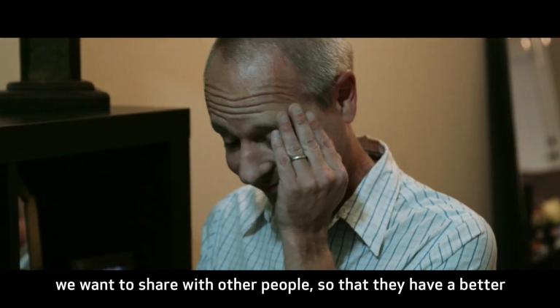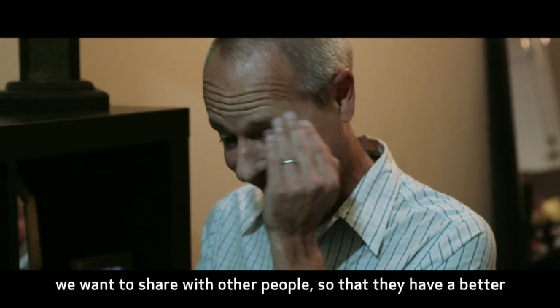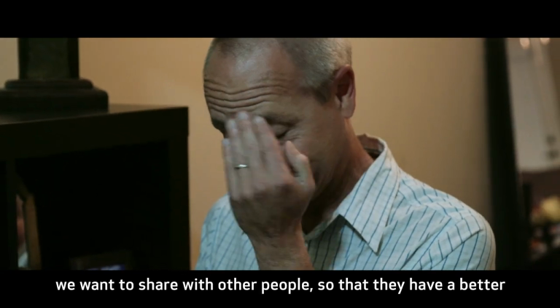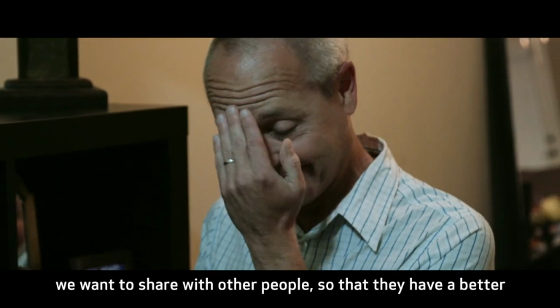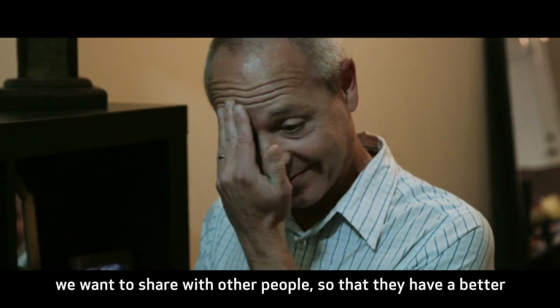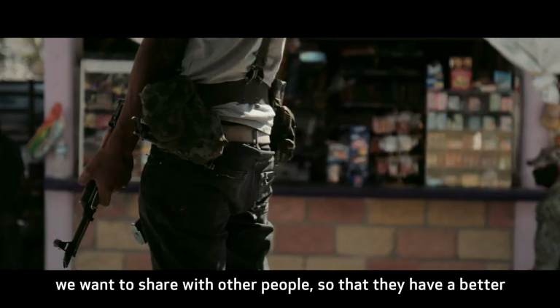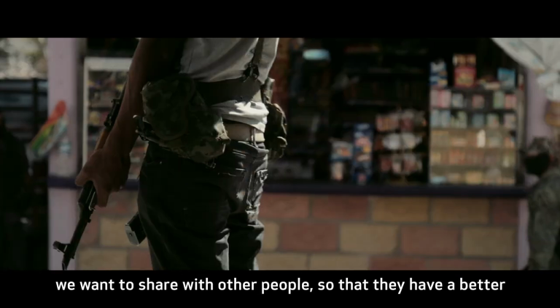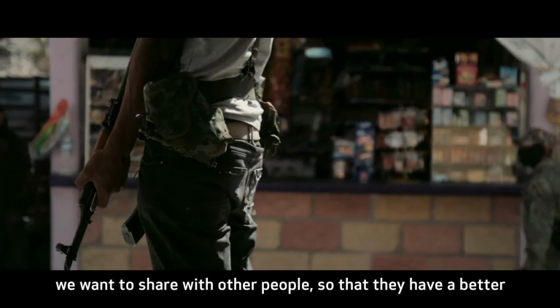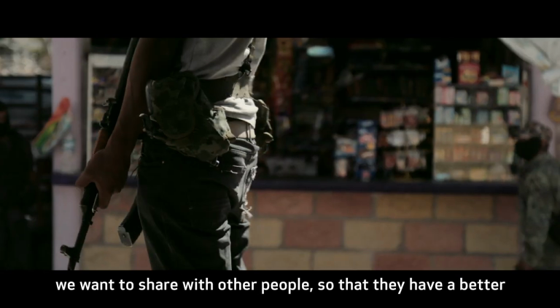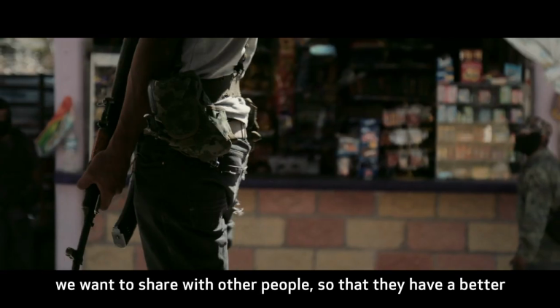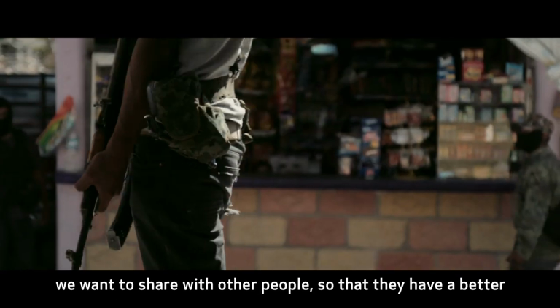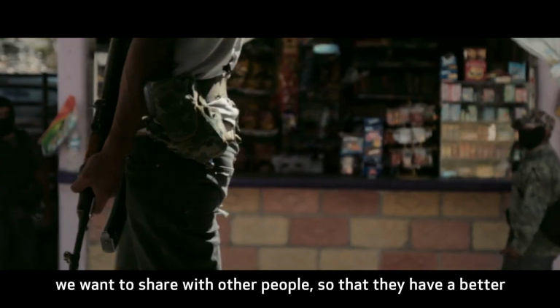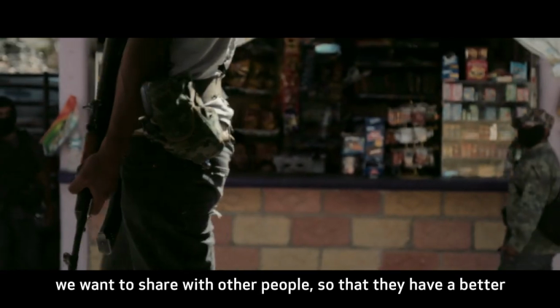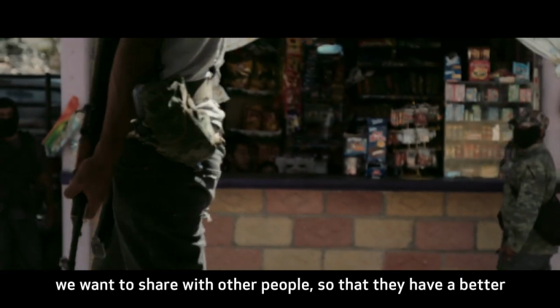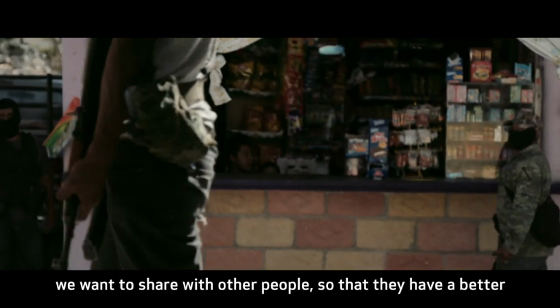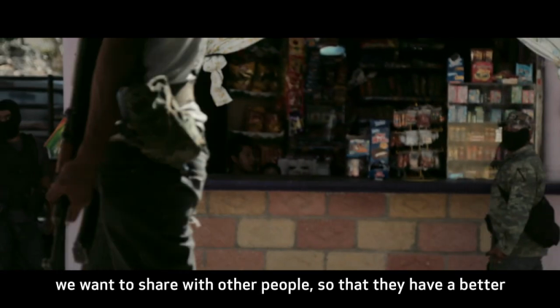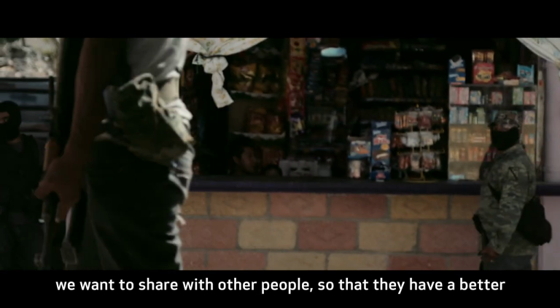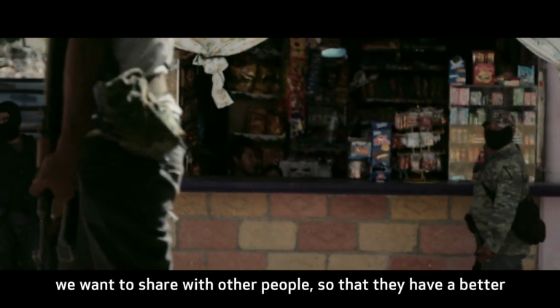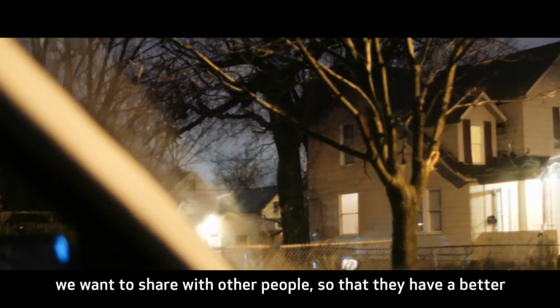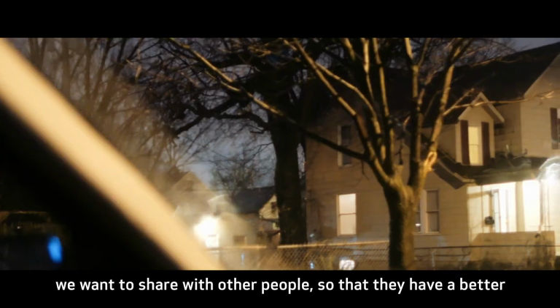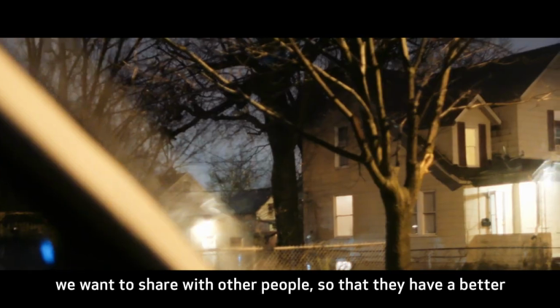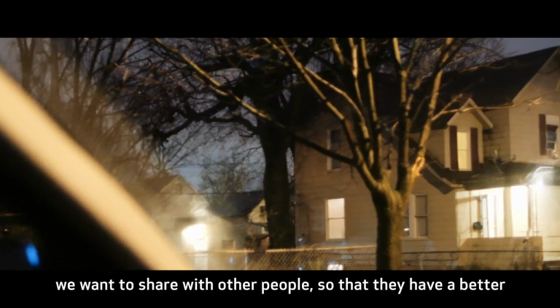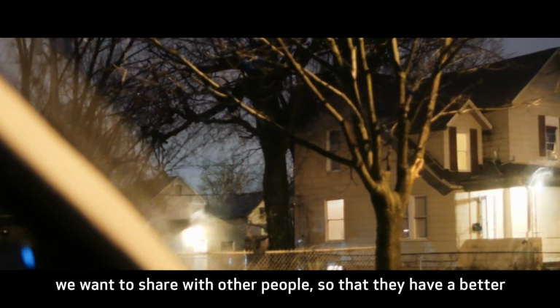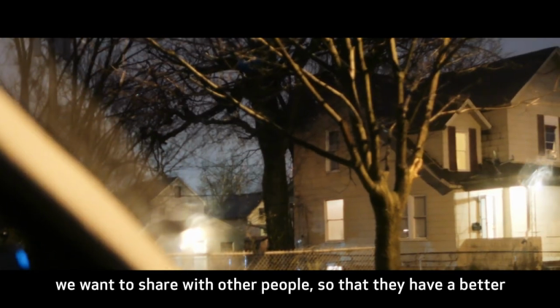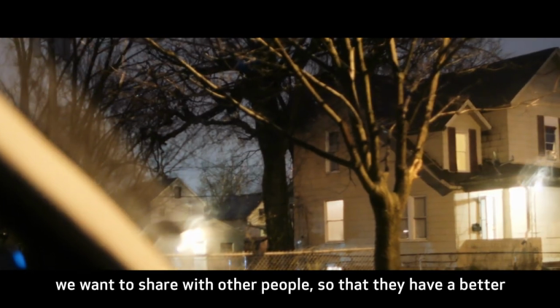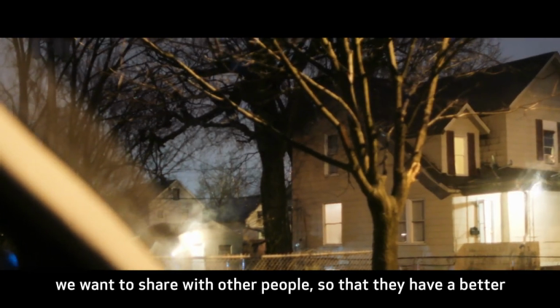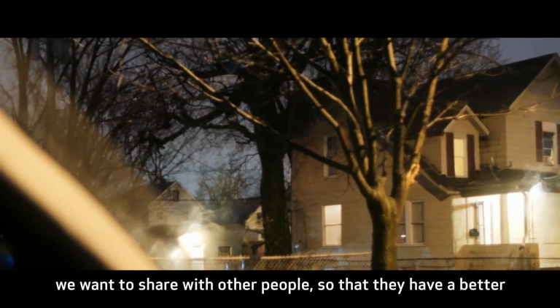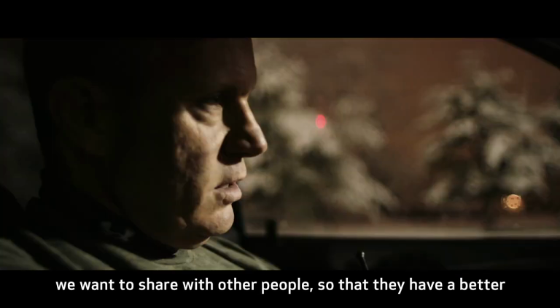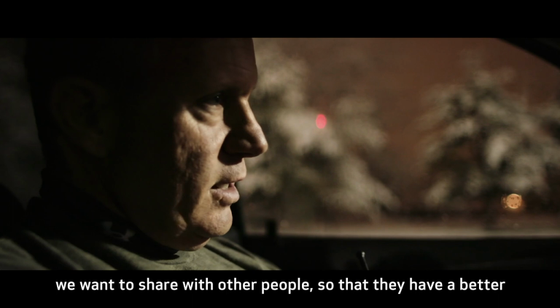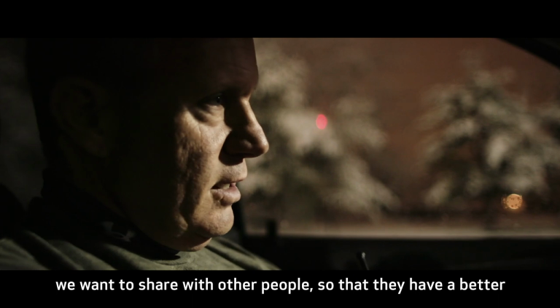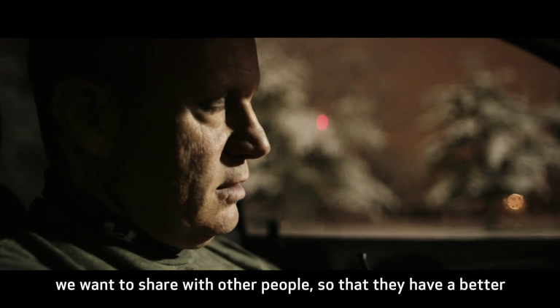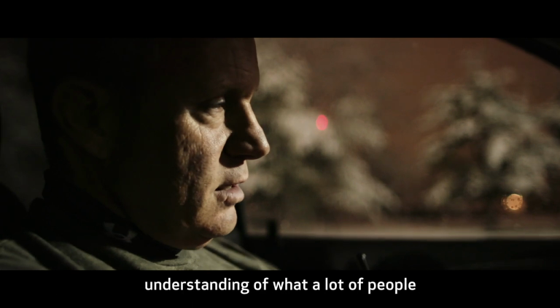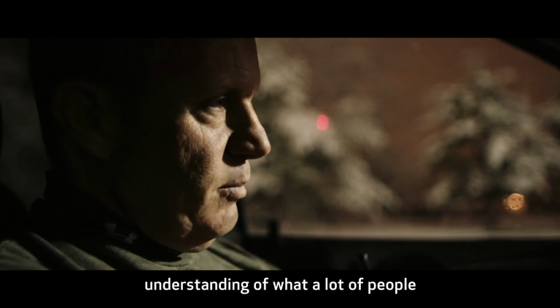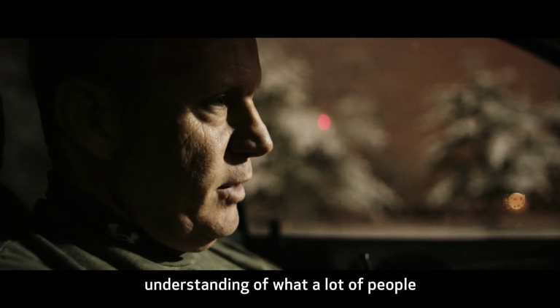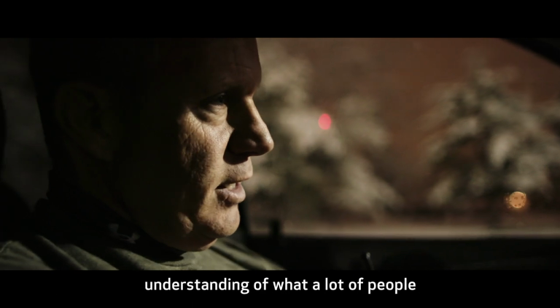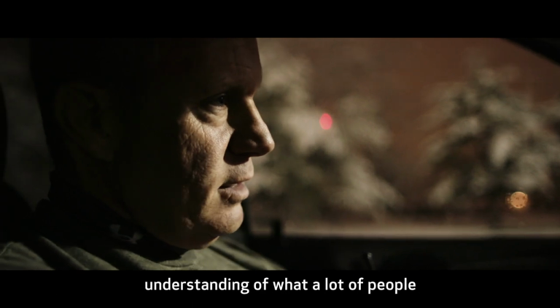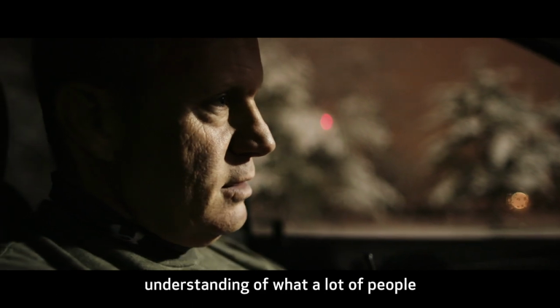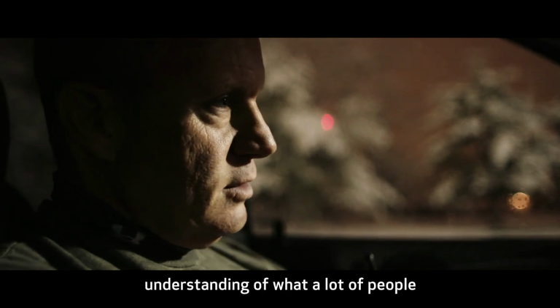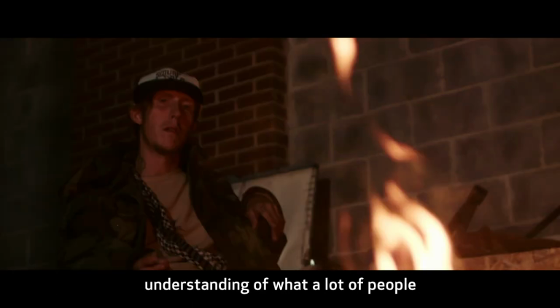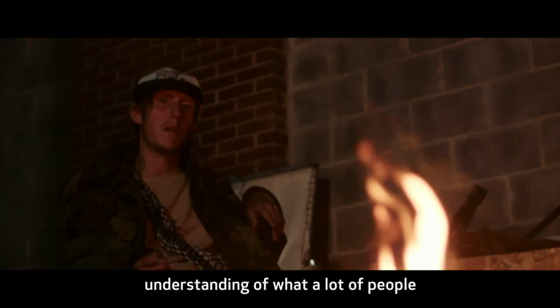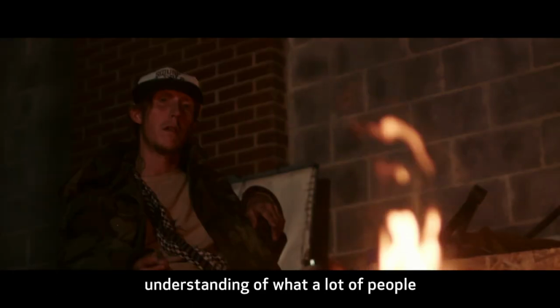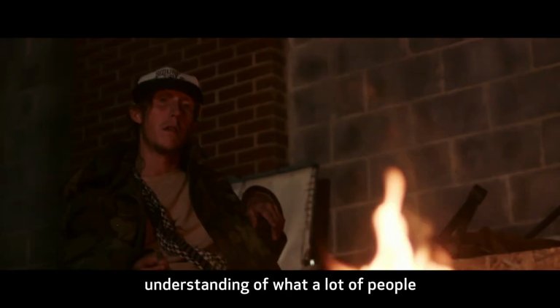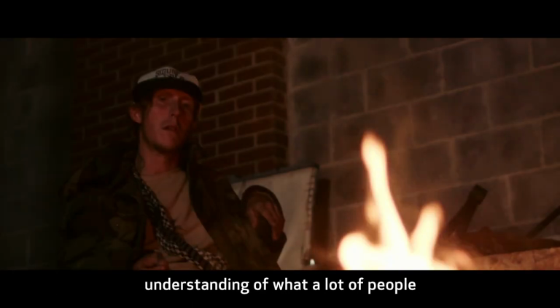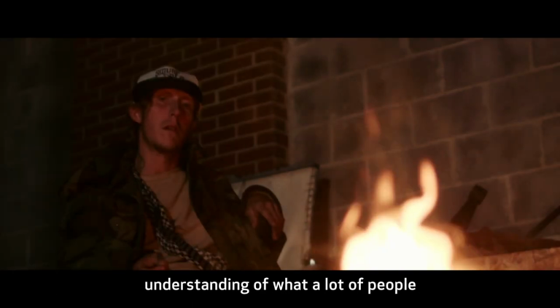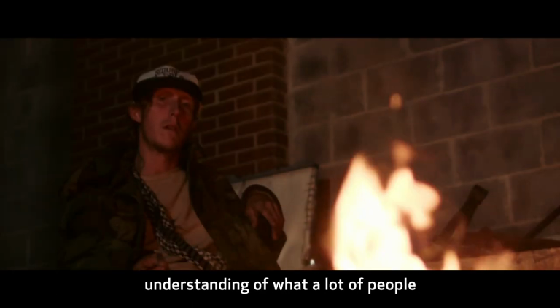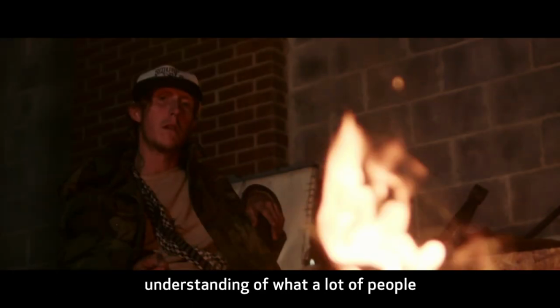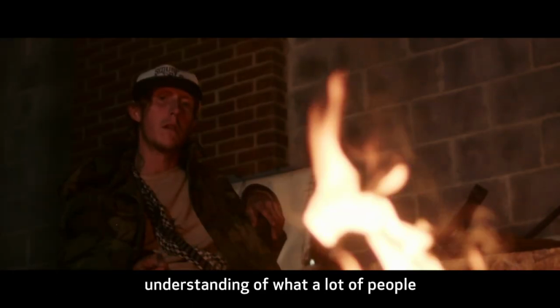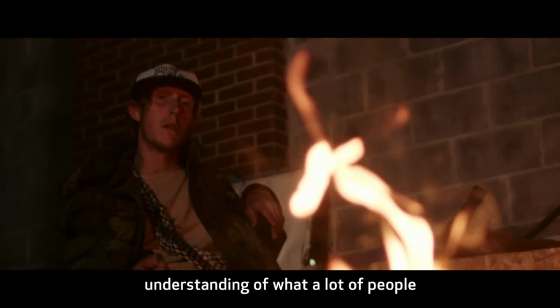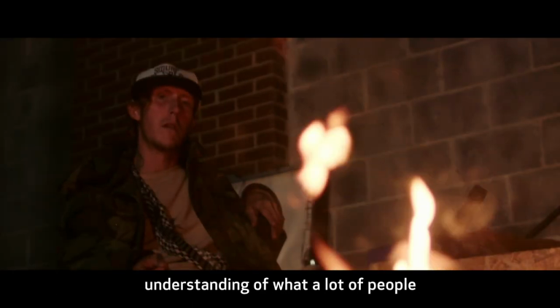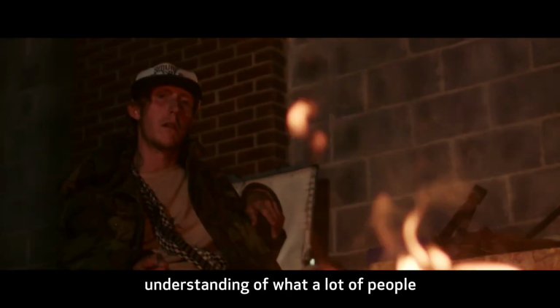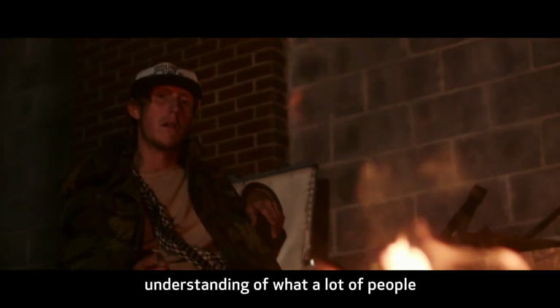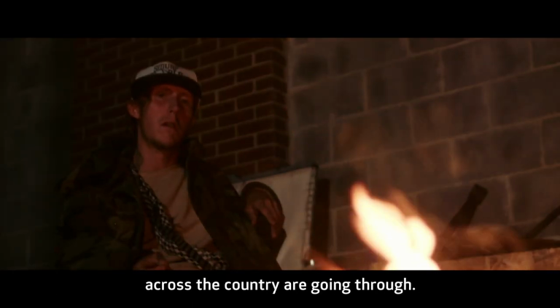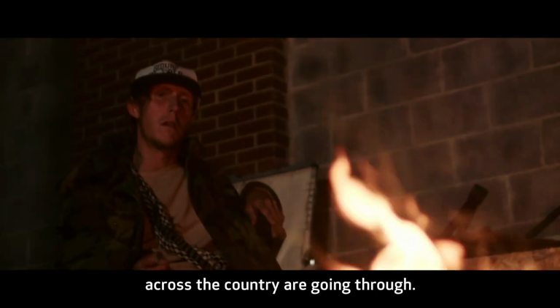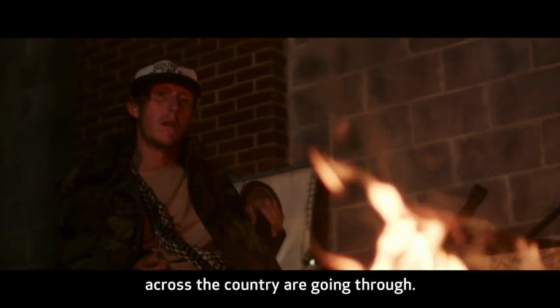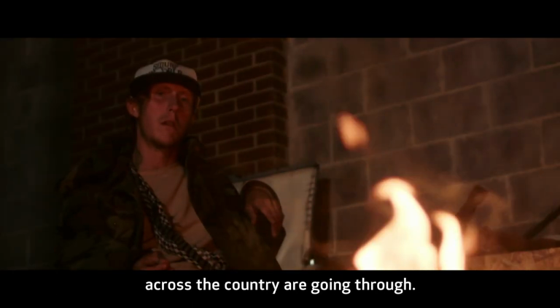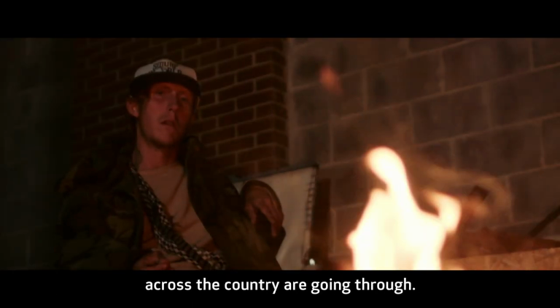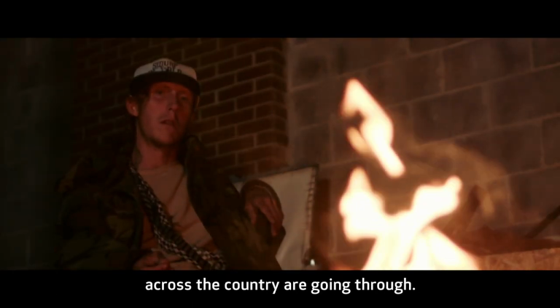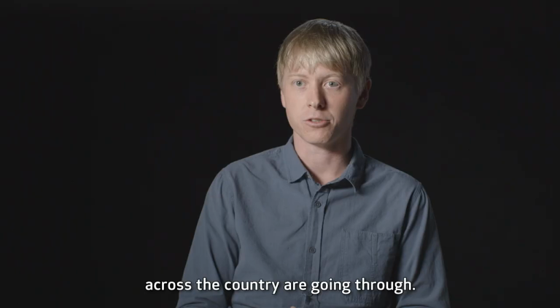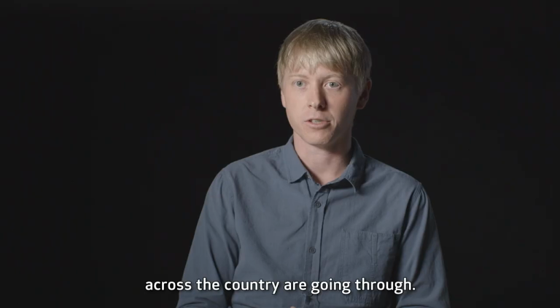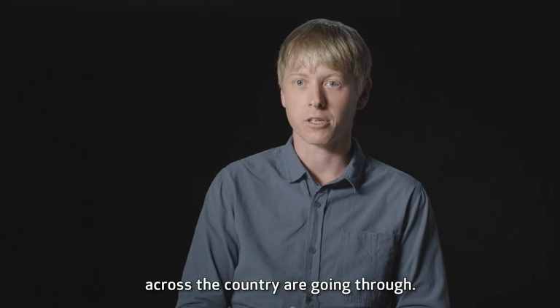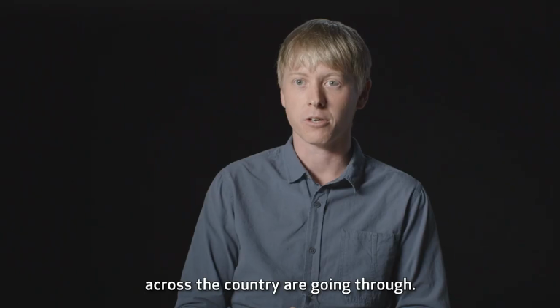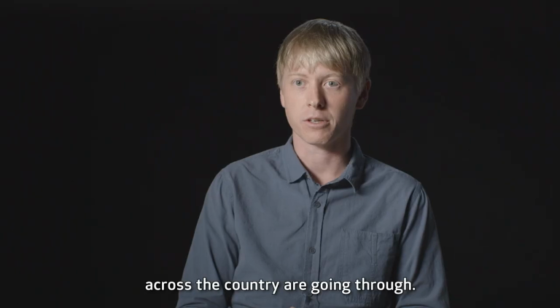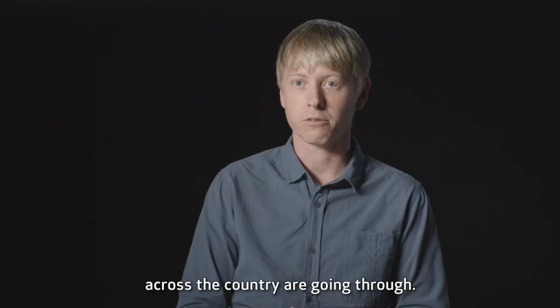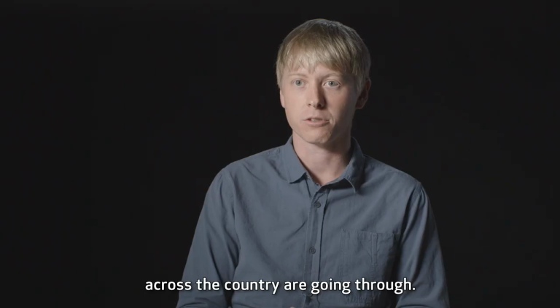We want to share with other people so that they have a better understanding of what a lot of people across the country are going through.